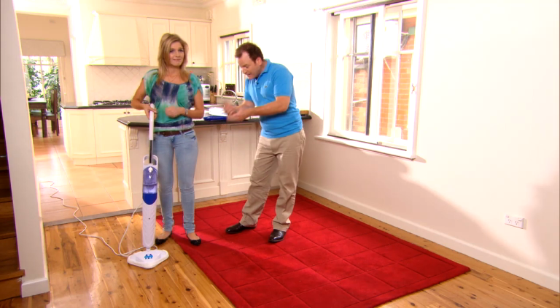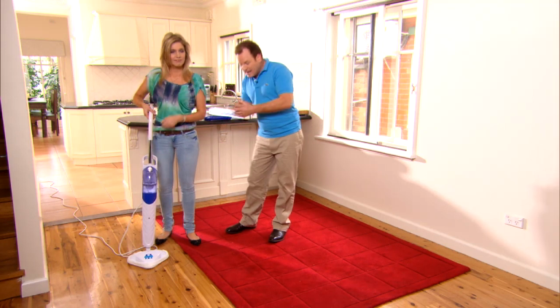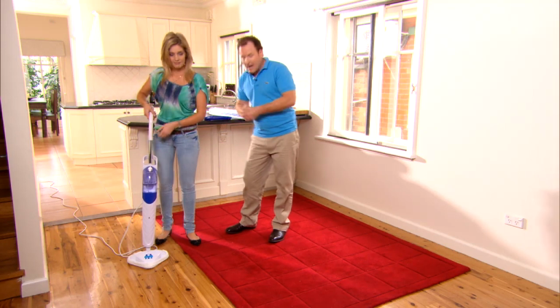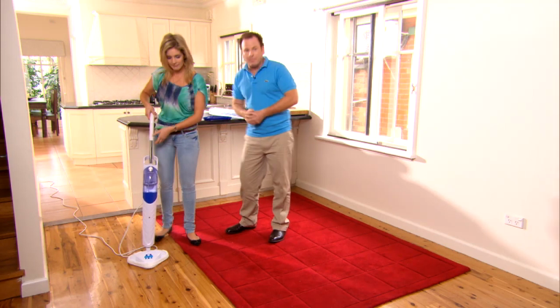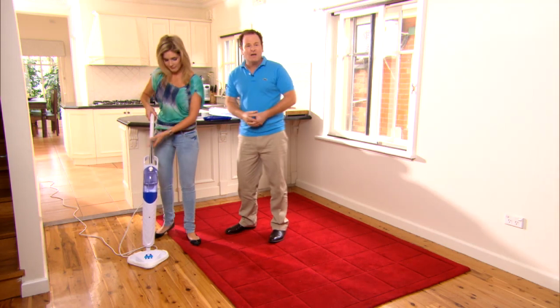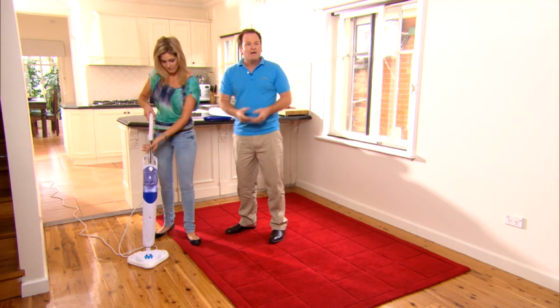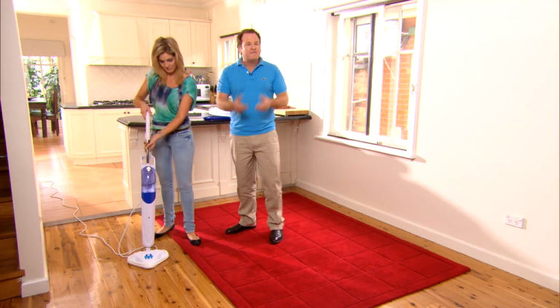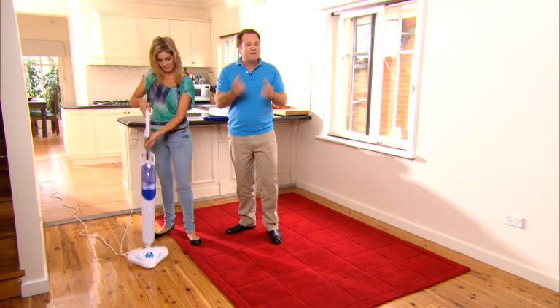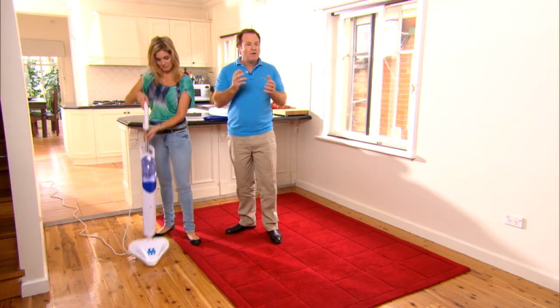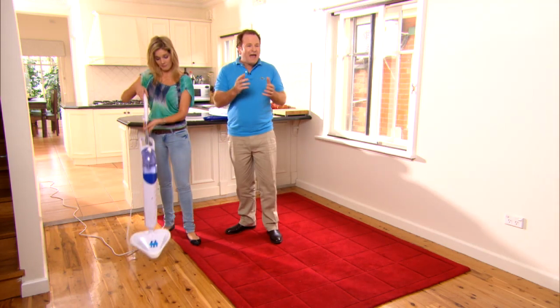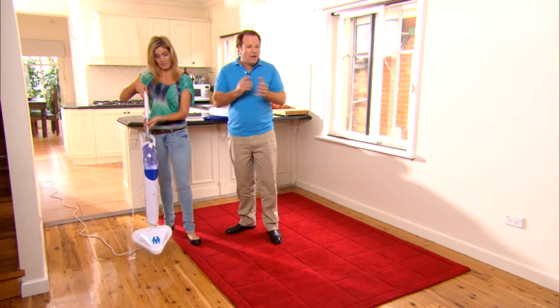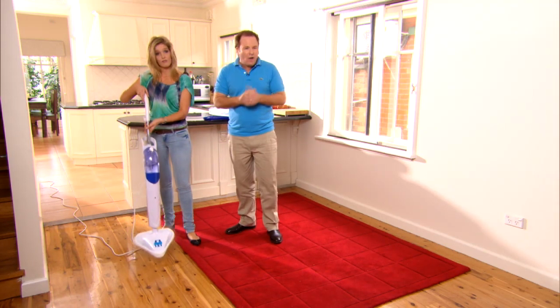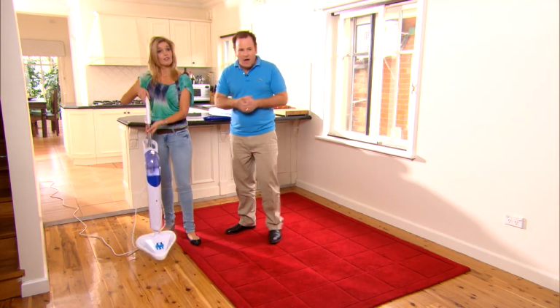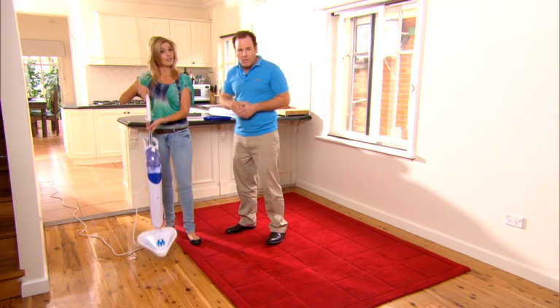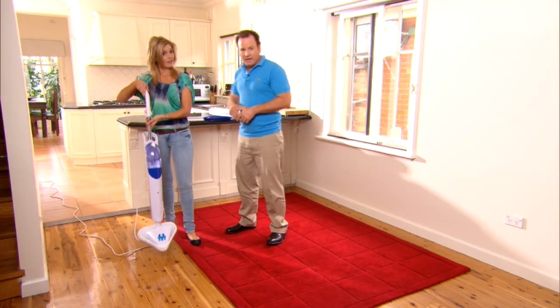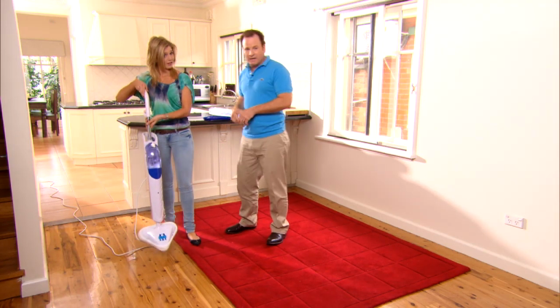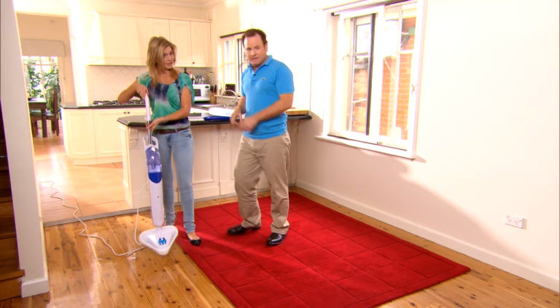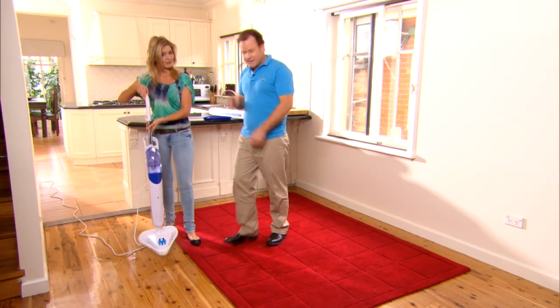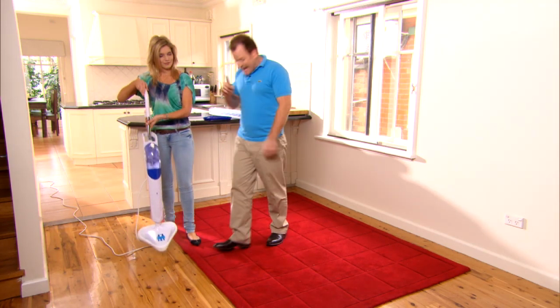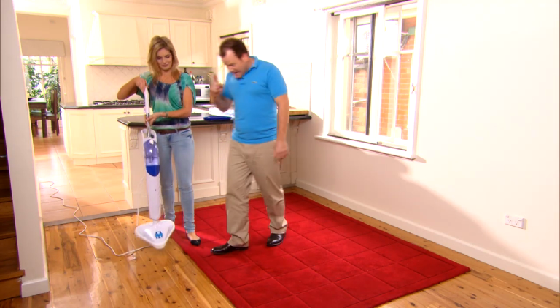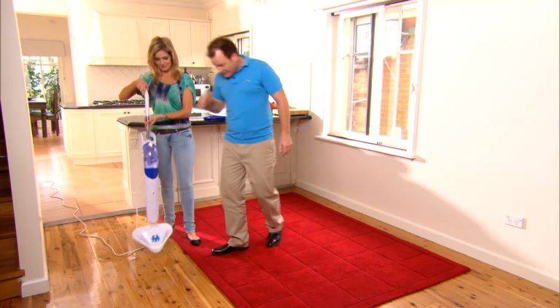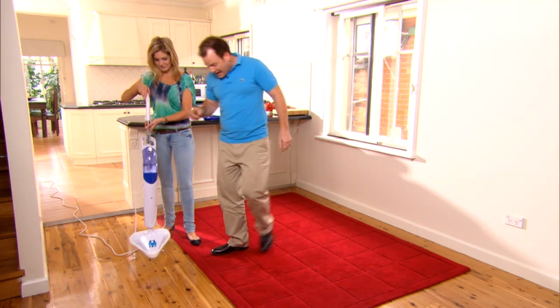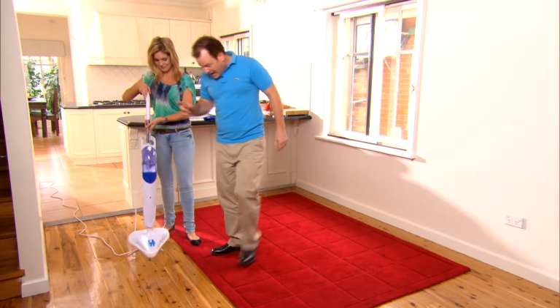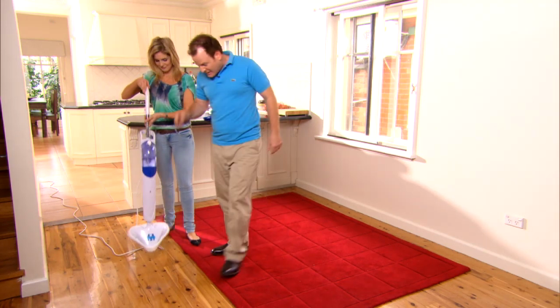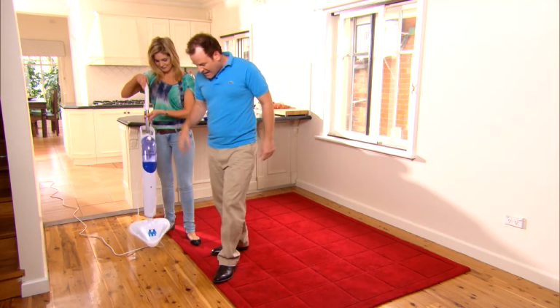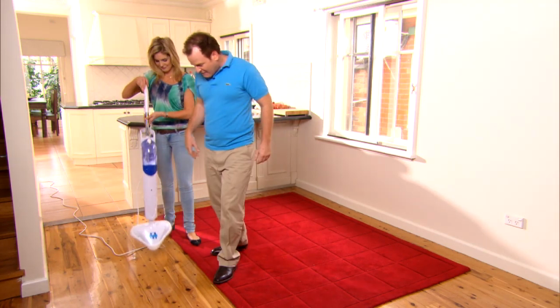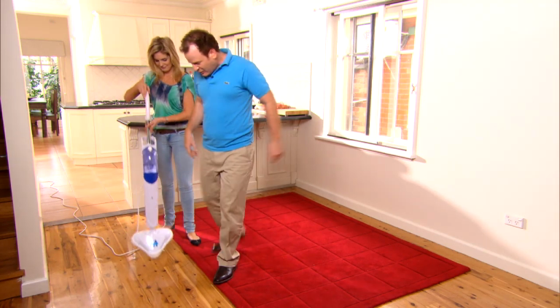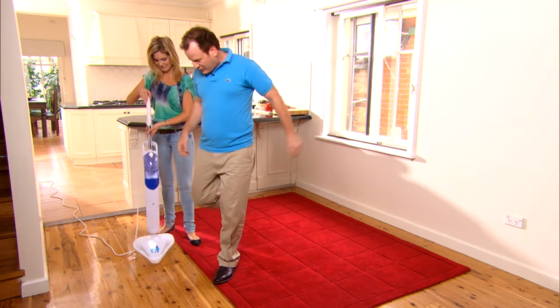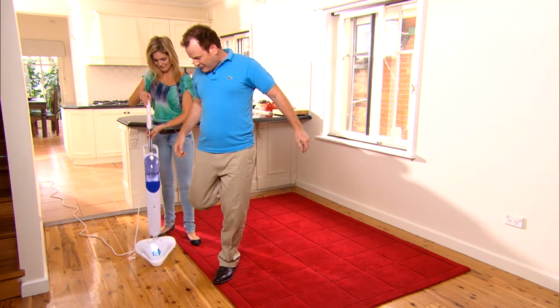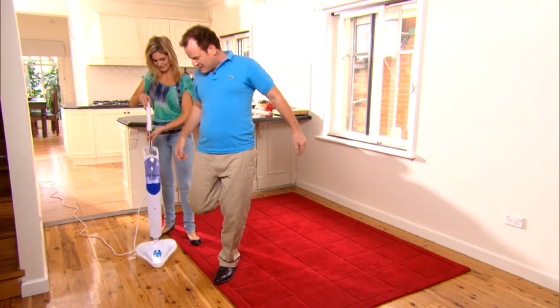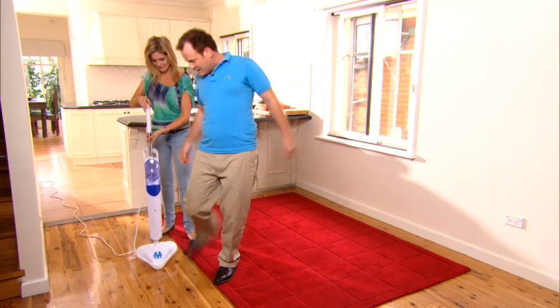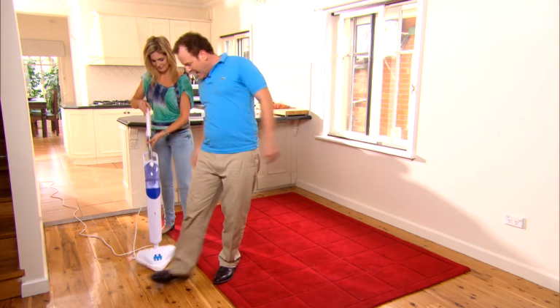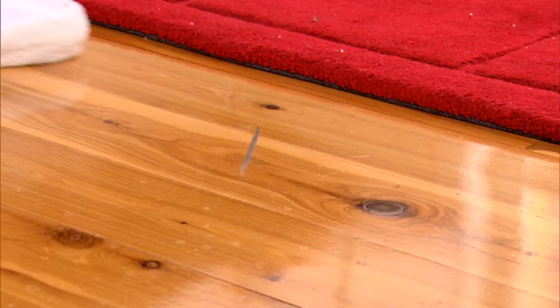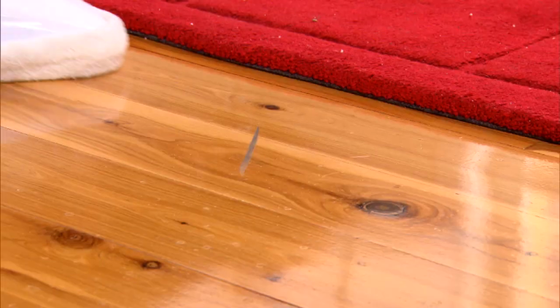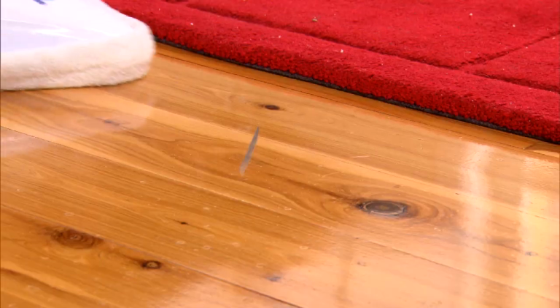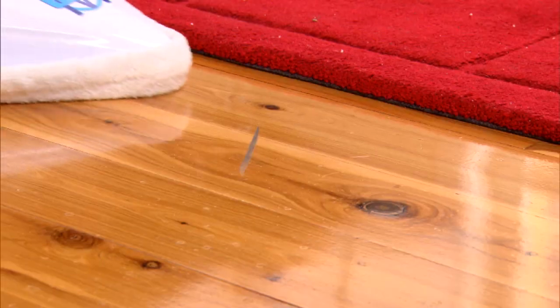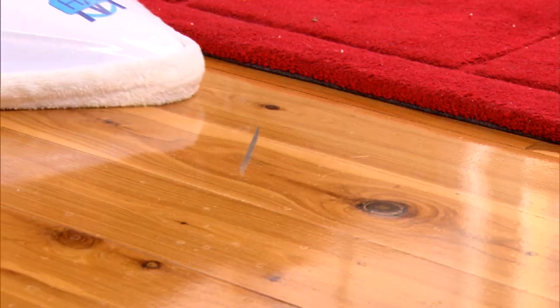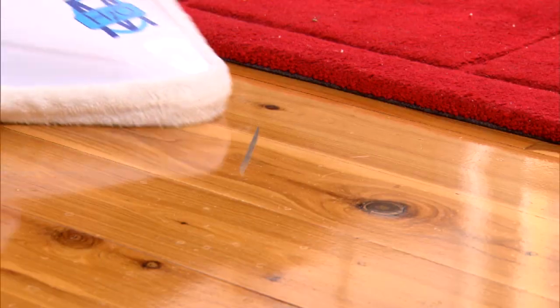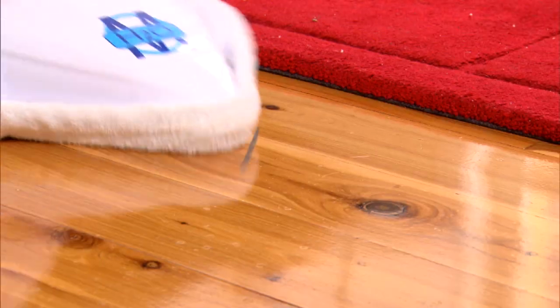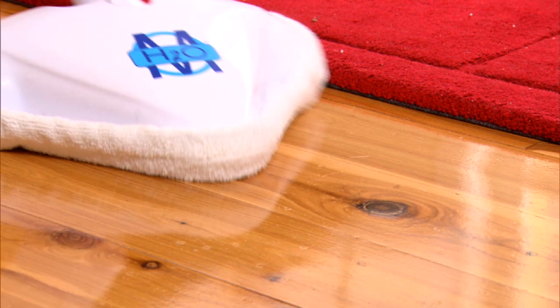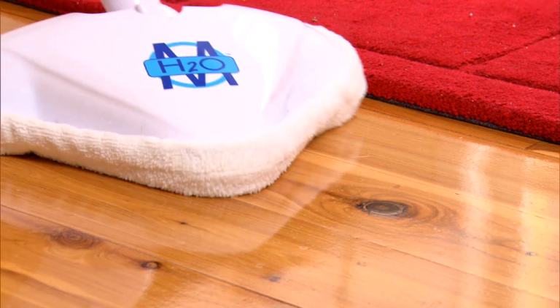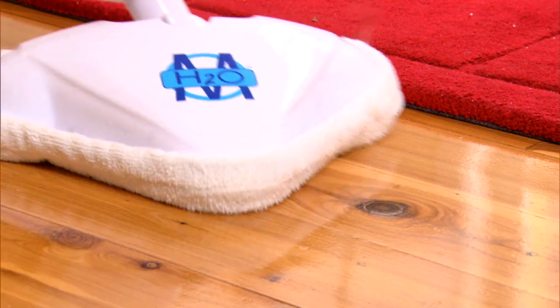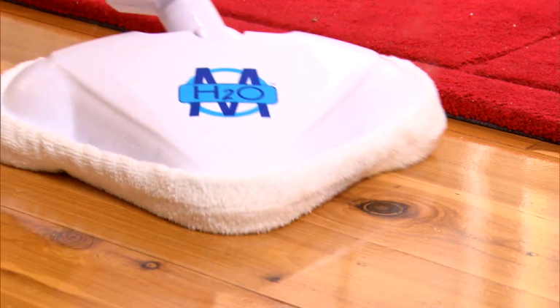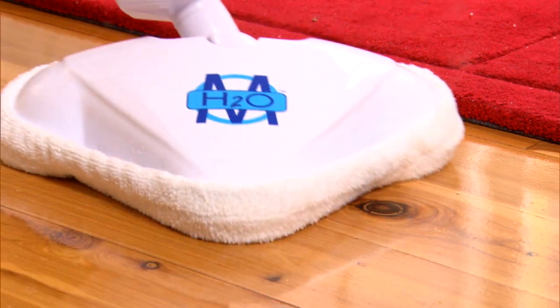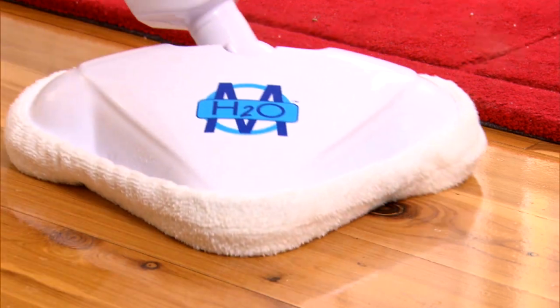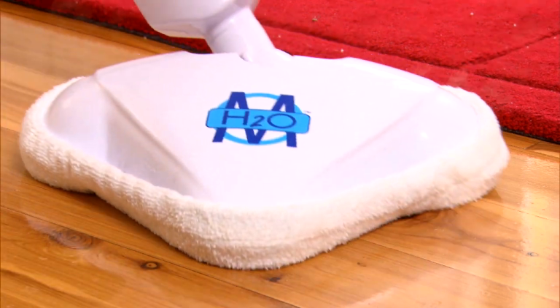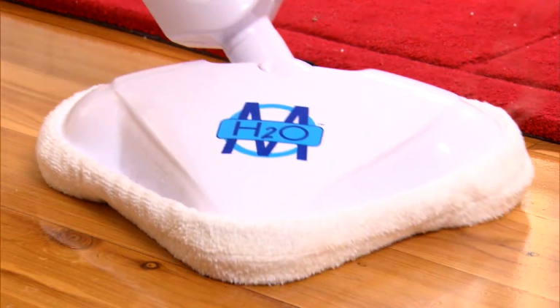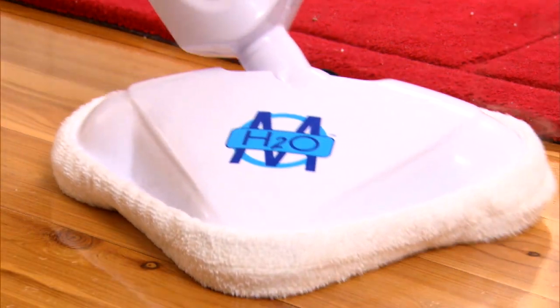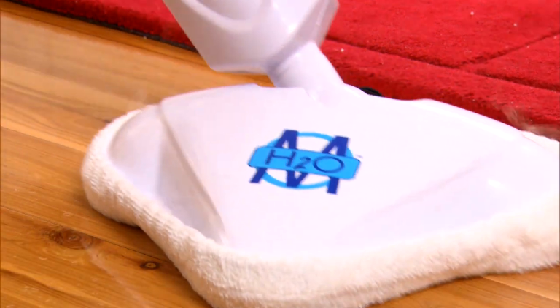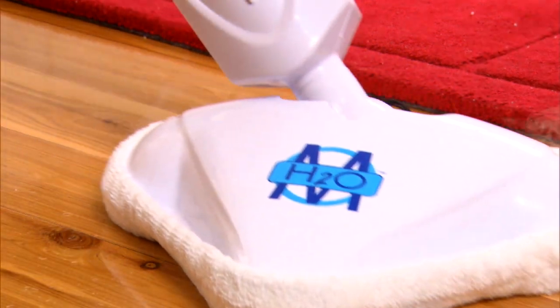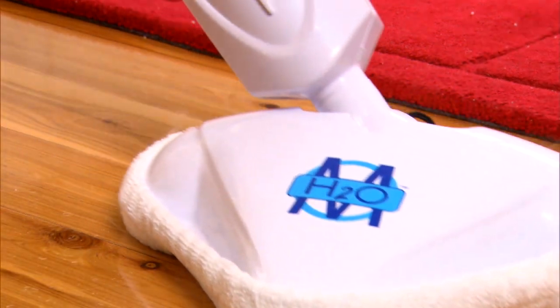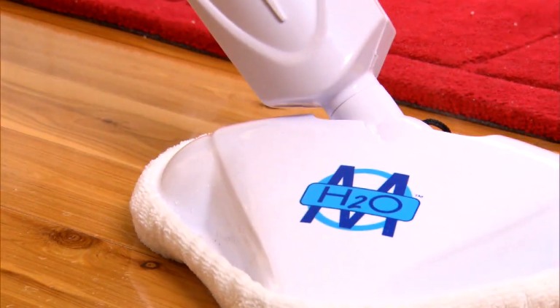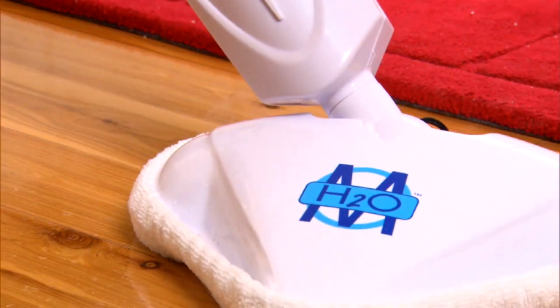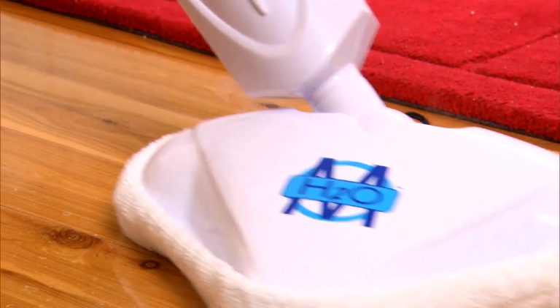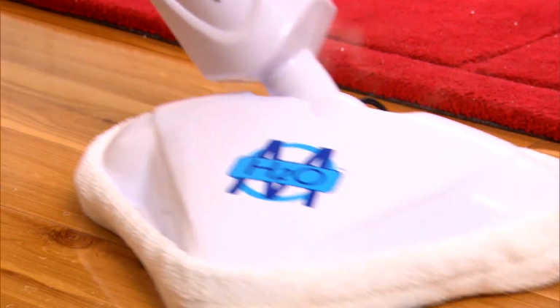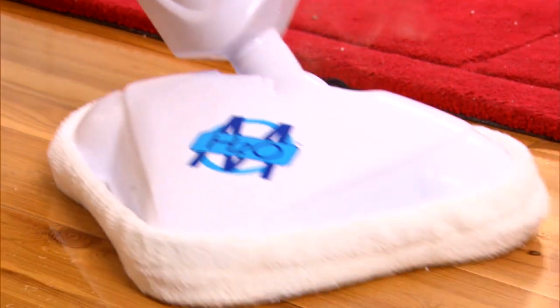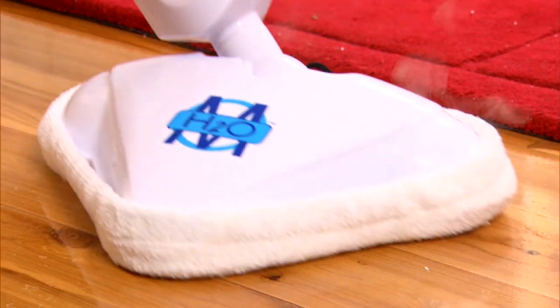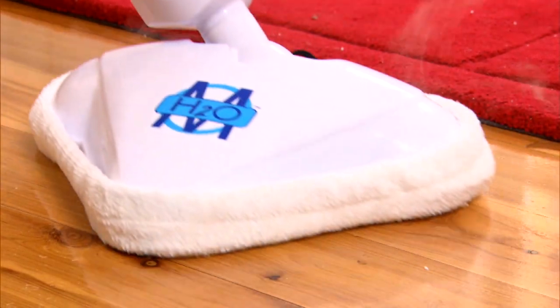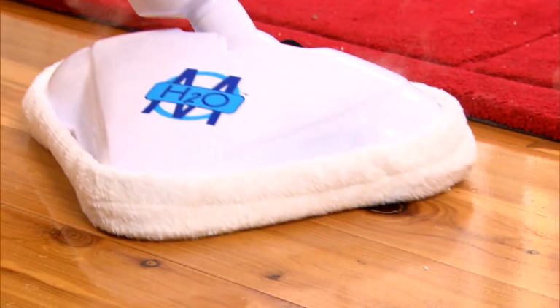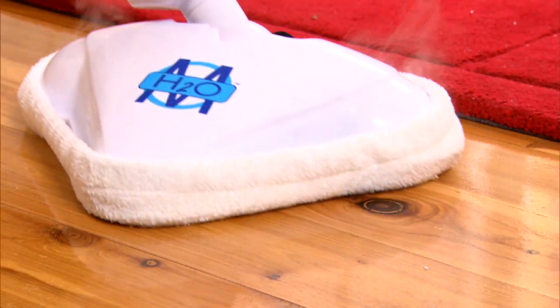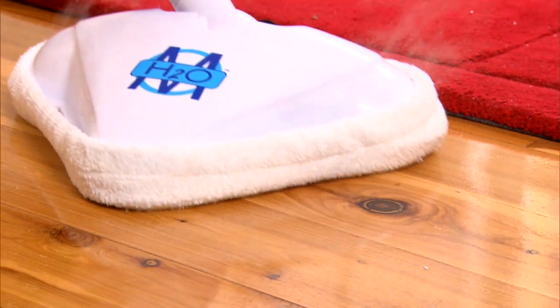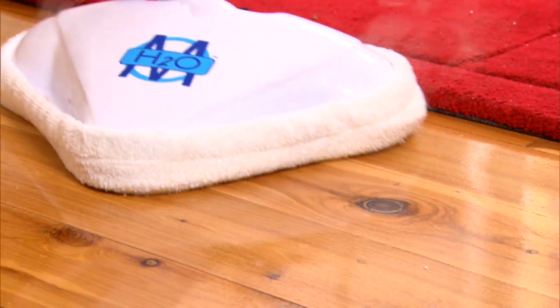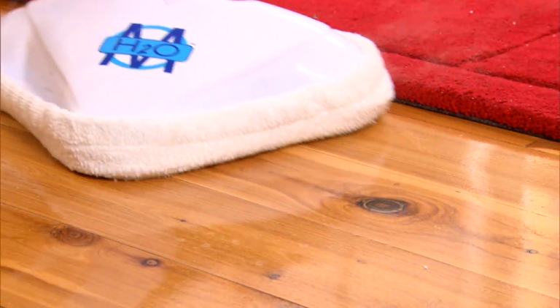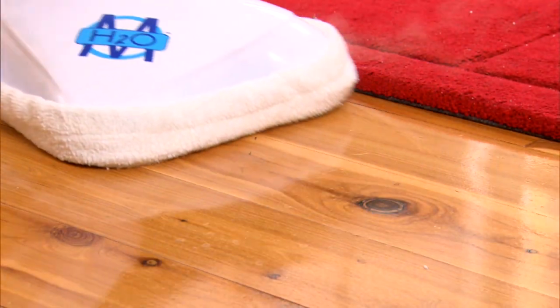Pick it up — feel how lightweight it is in the hand, and have a look at how good it is on scuff marks and heavy dirt on the floor.